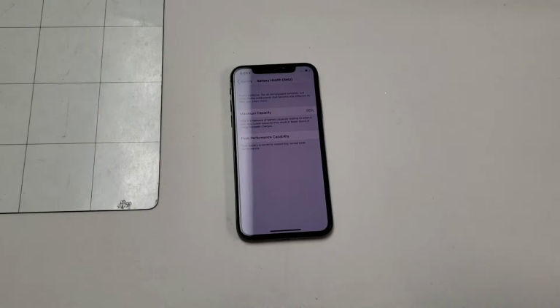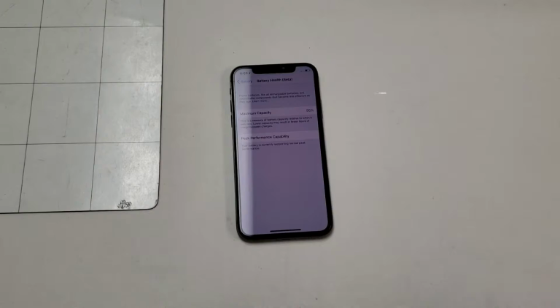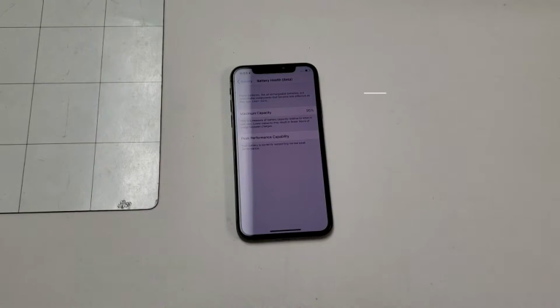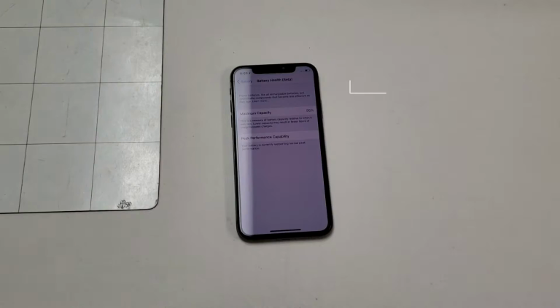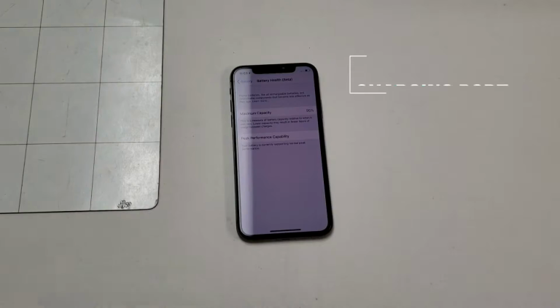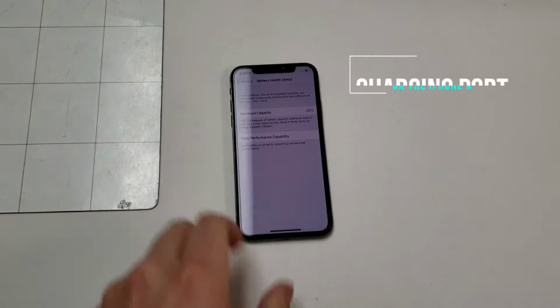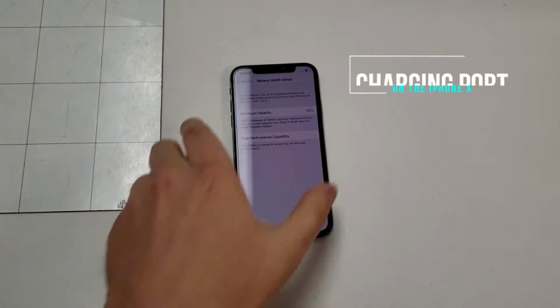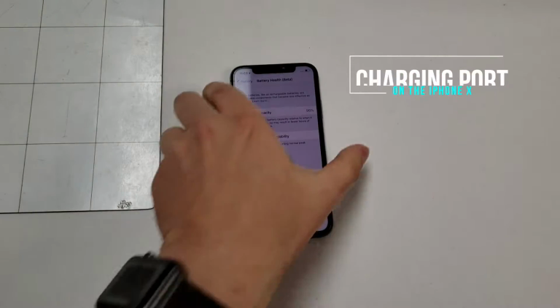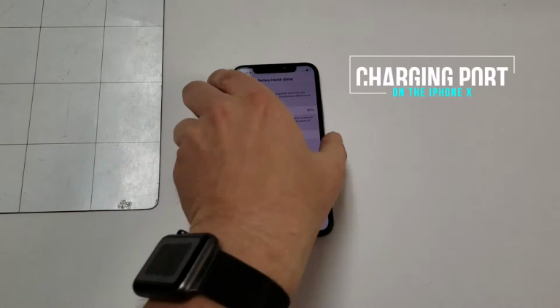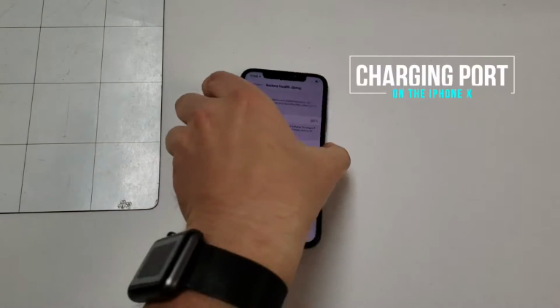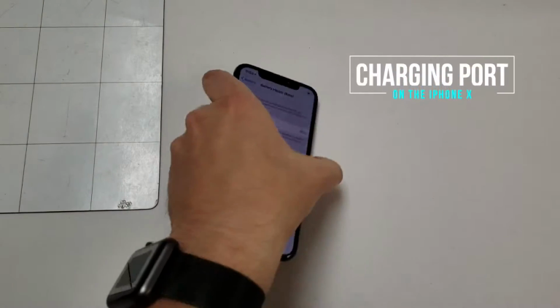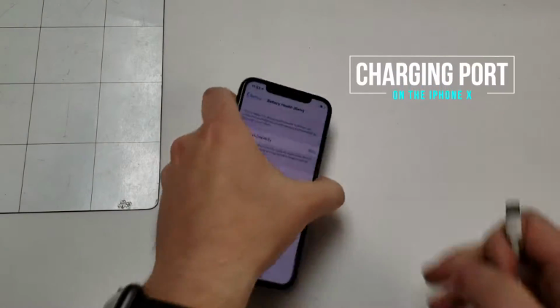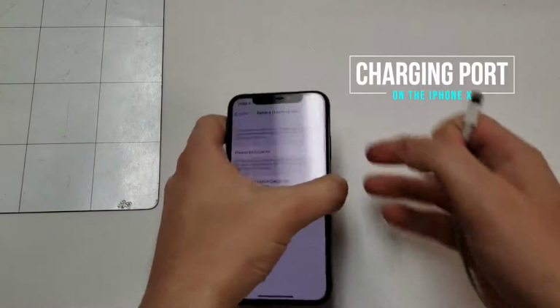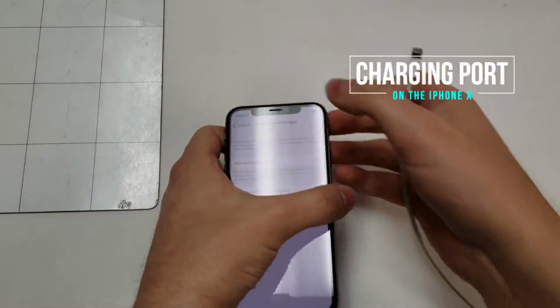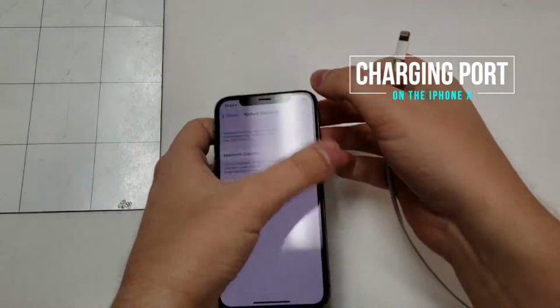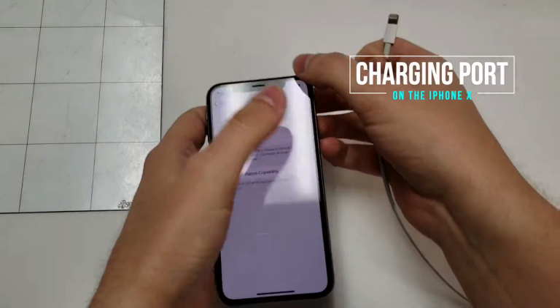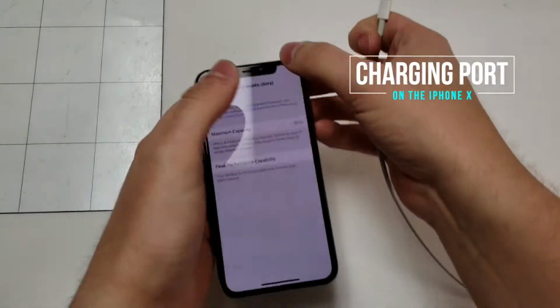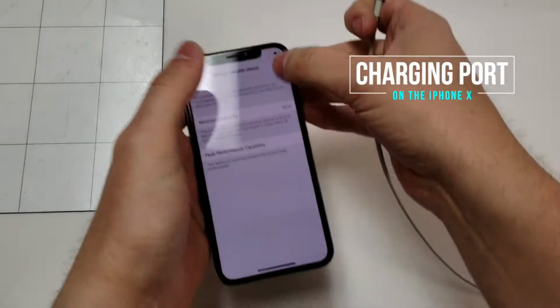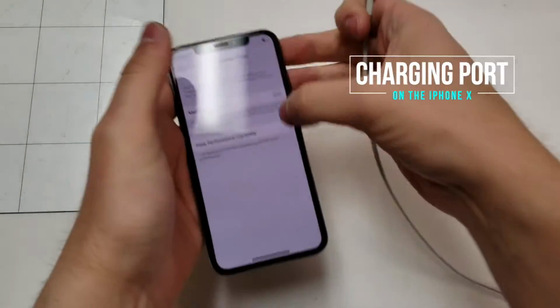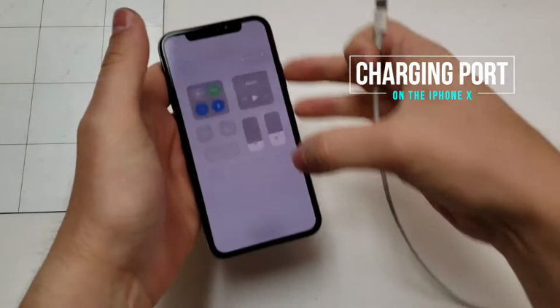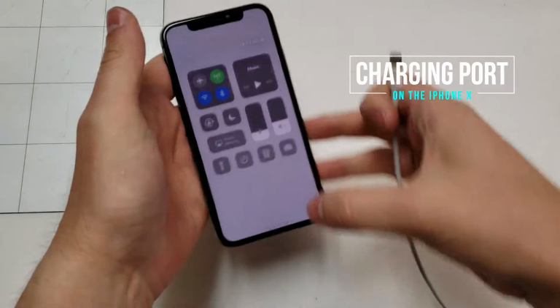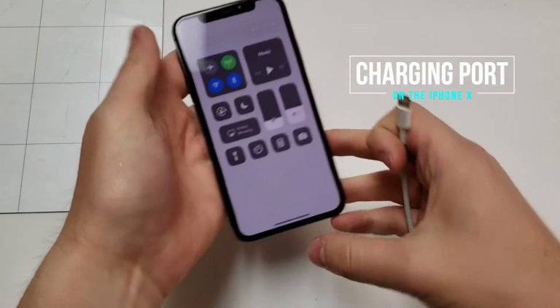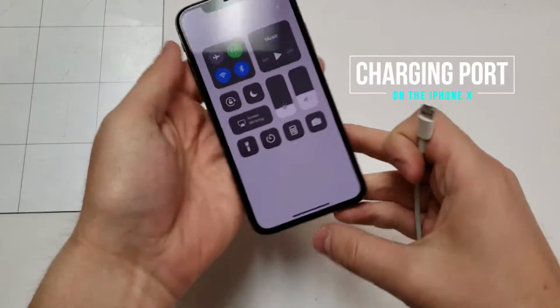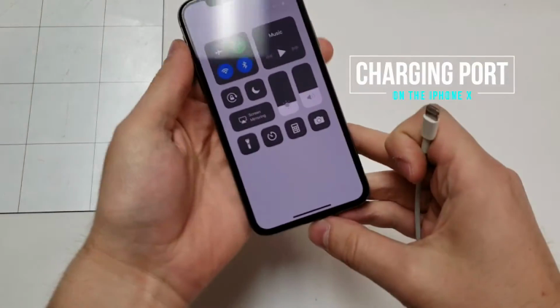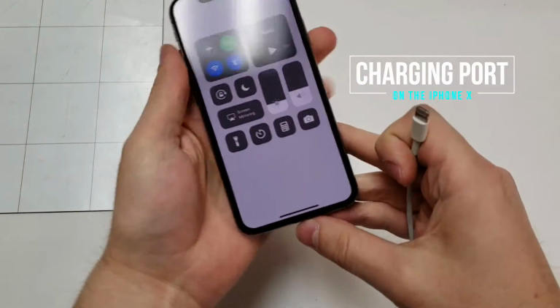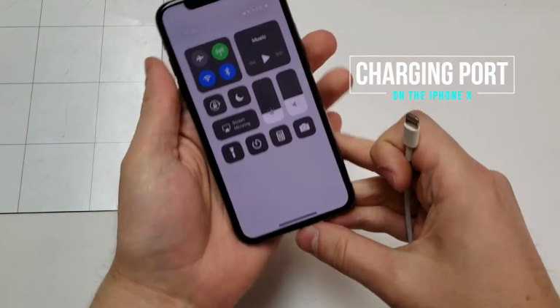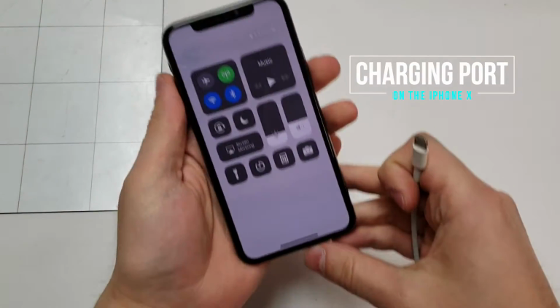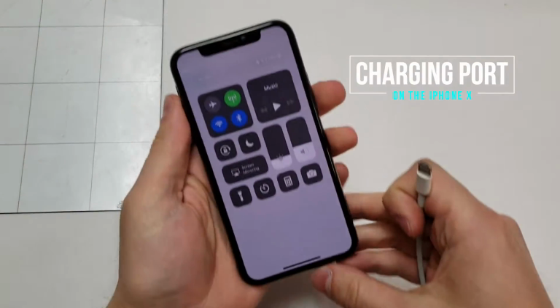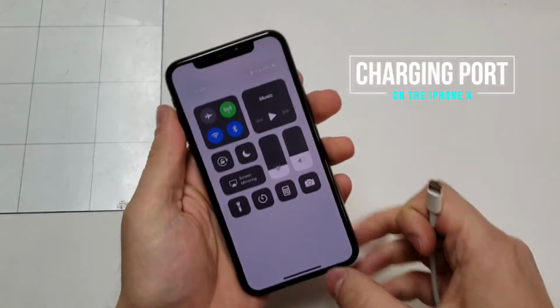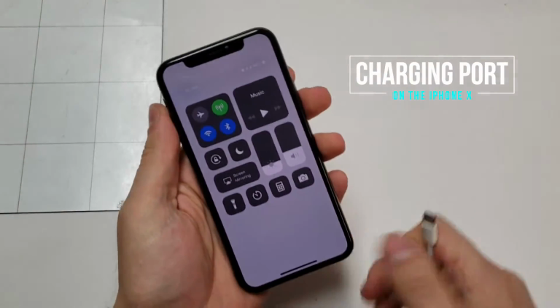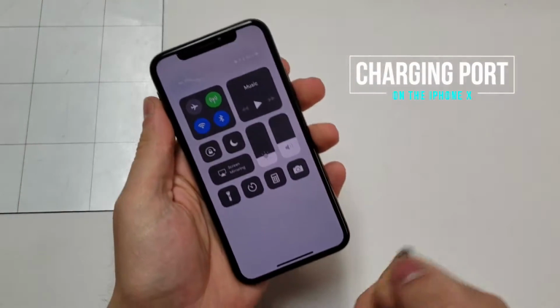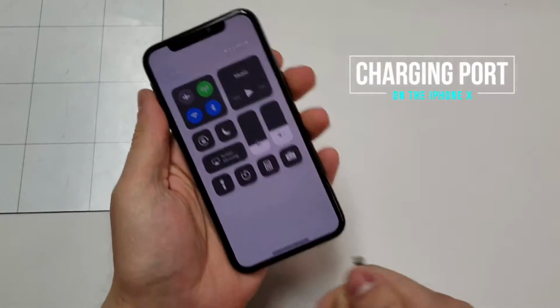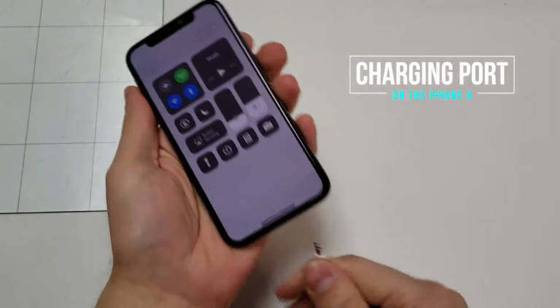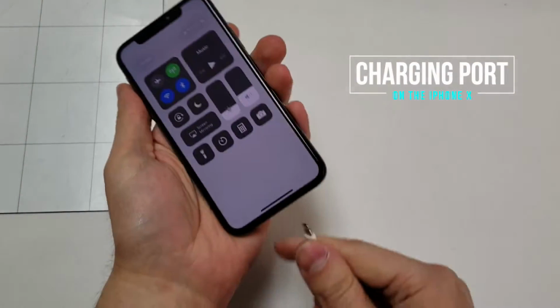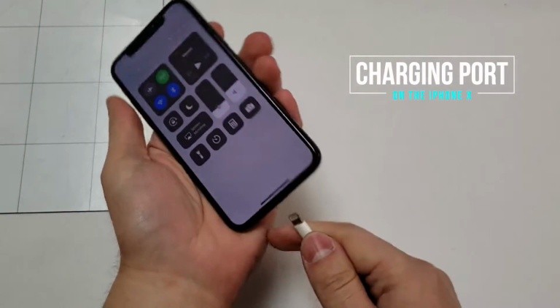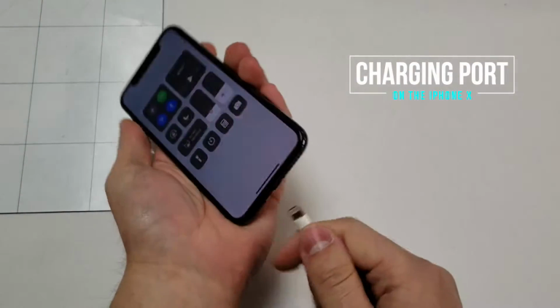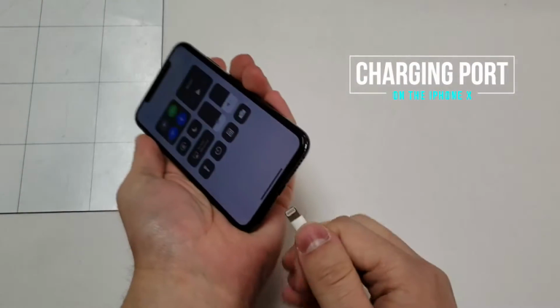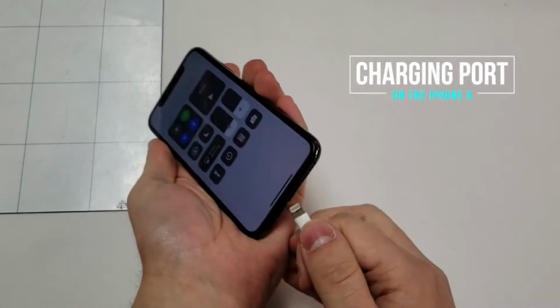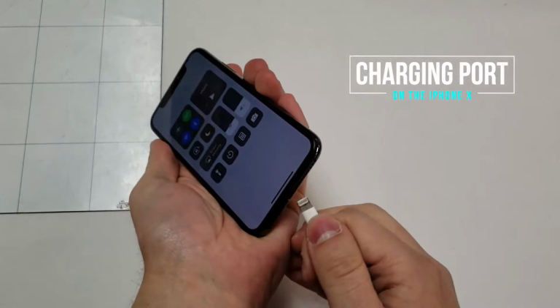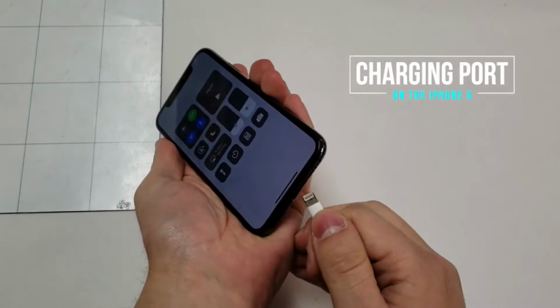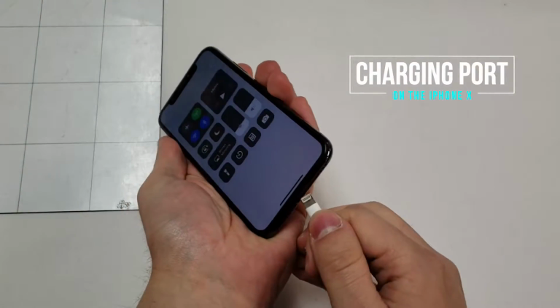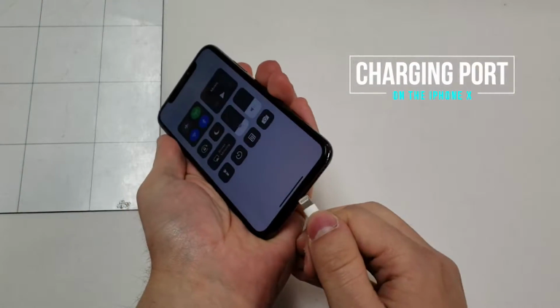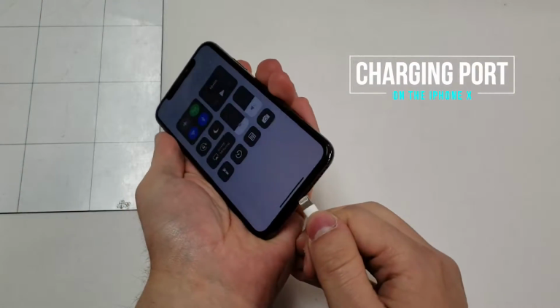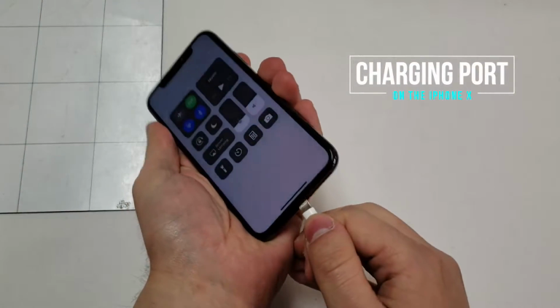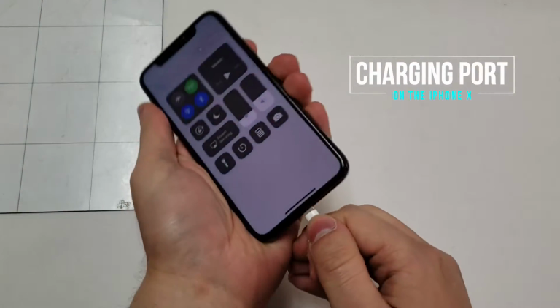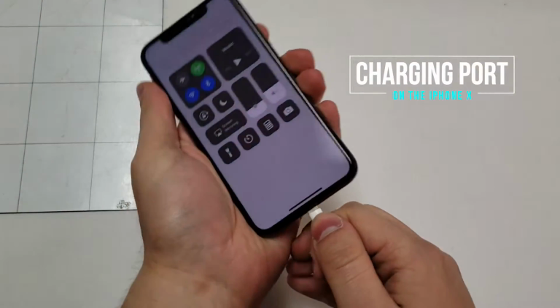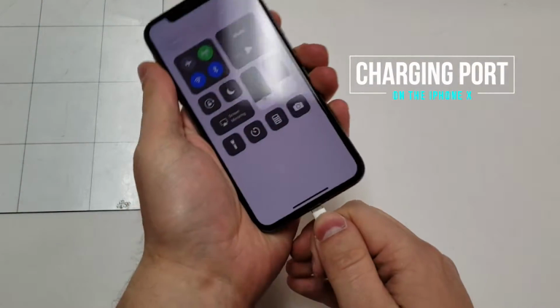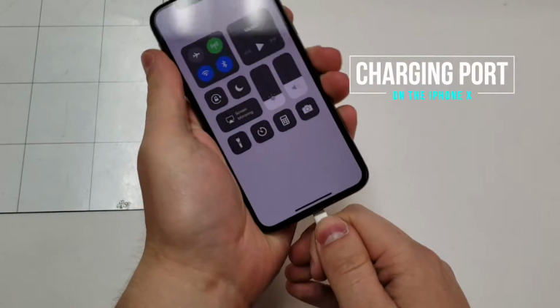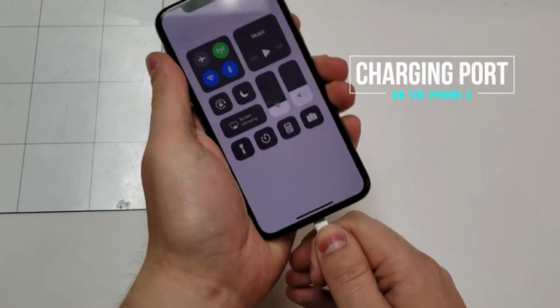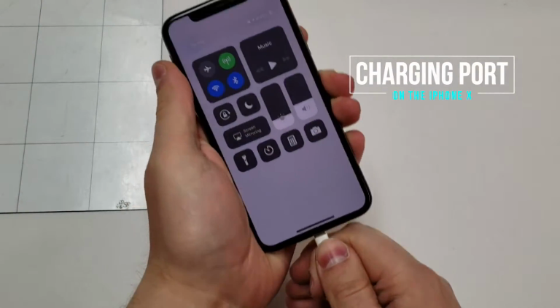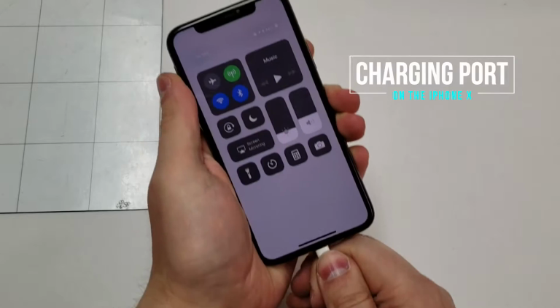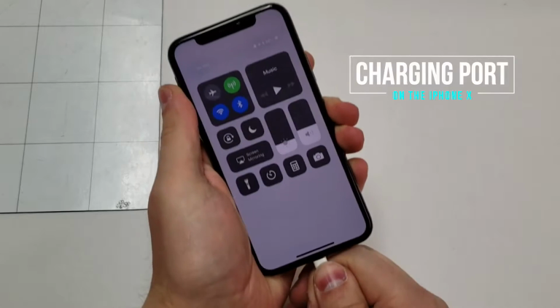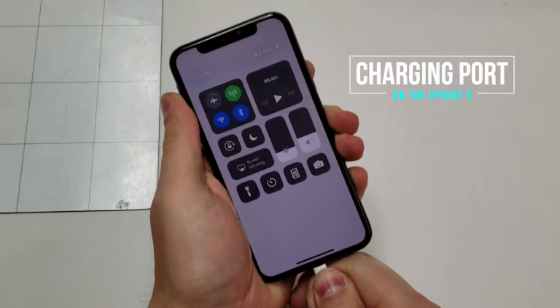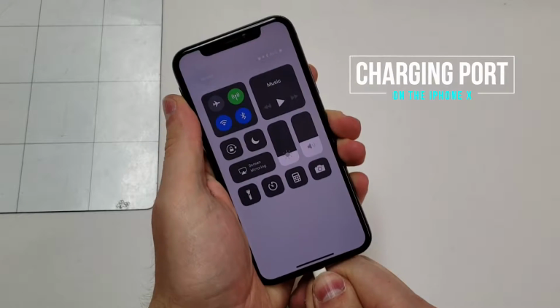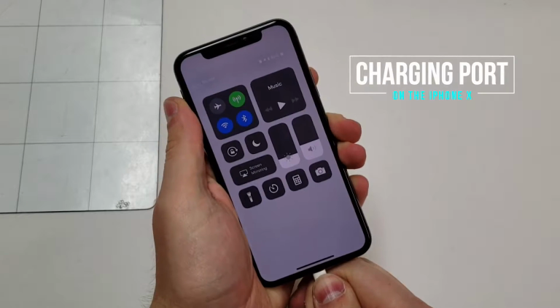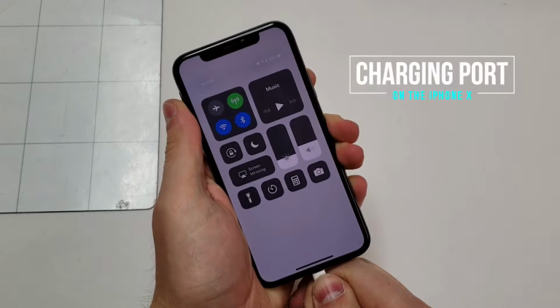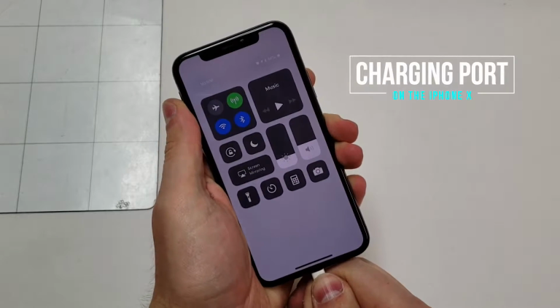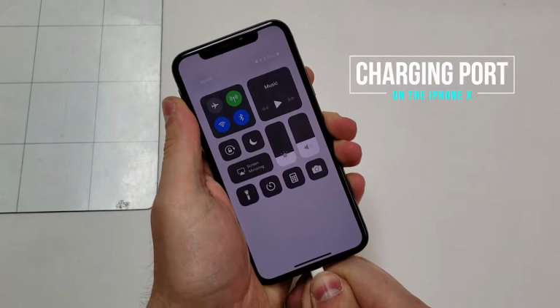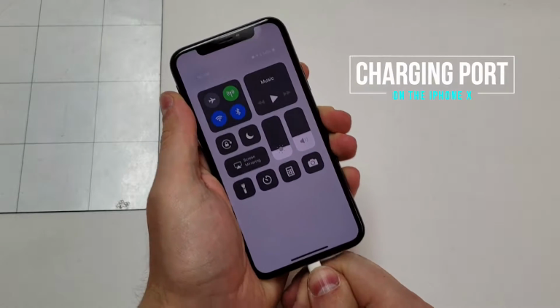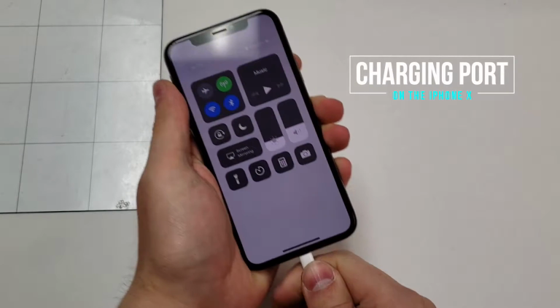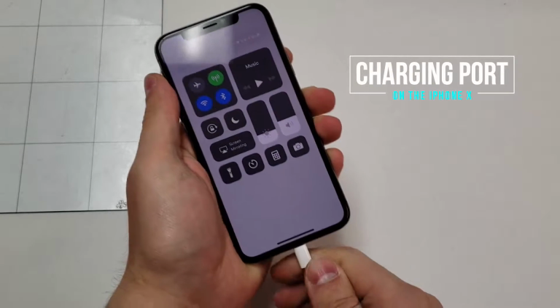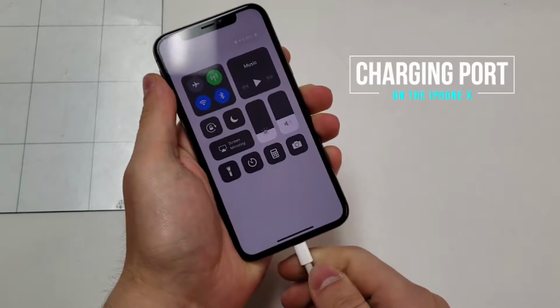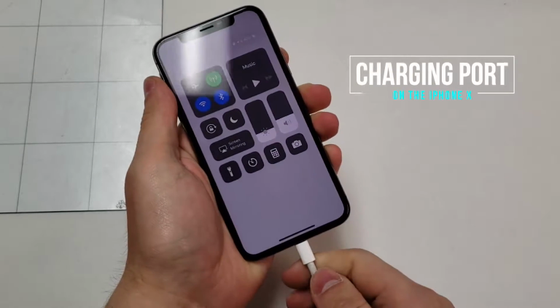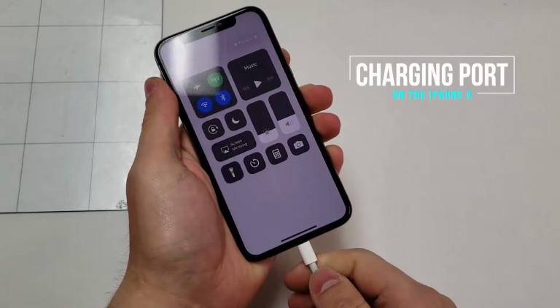Hello everyone, my name is Matt from Real World Review. Today I will be showing you how to replace the charging port cable on the iPhone X.